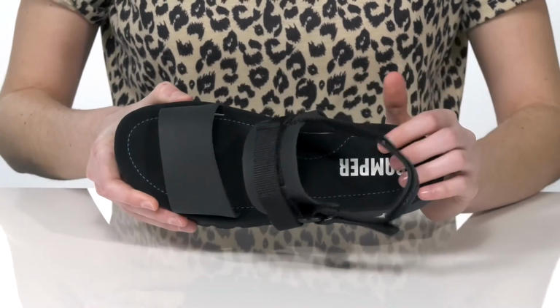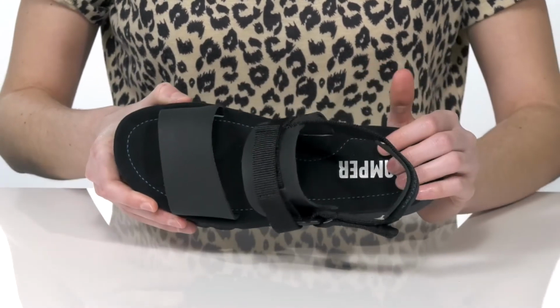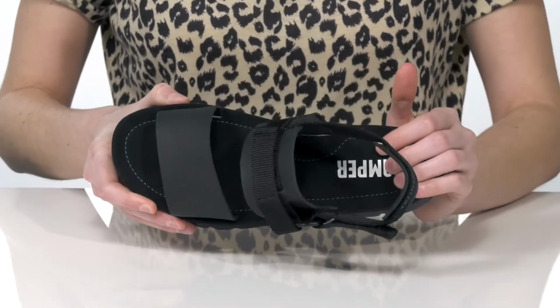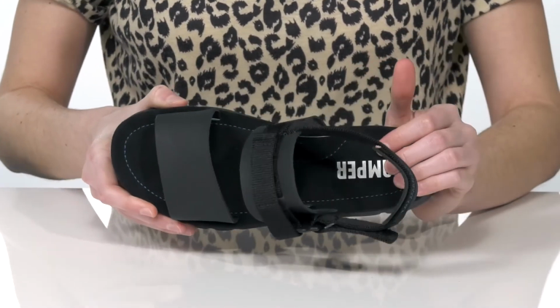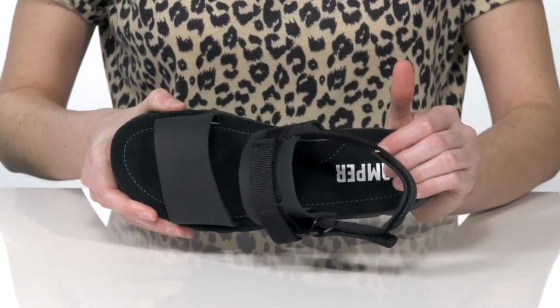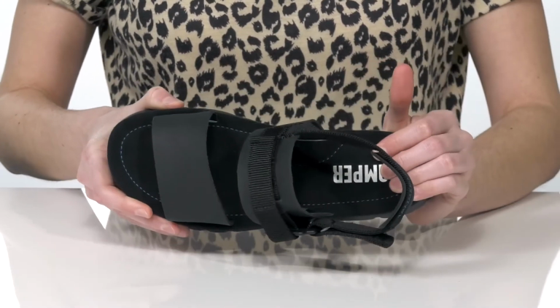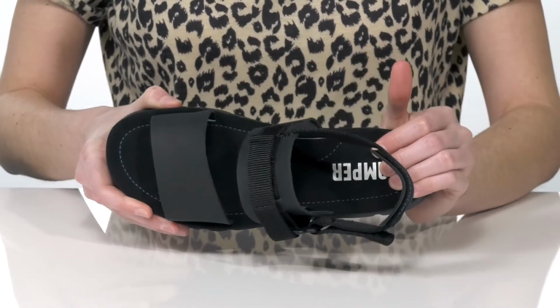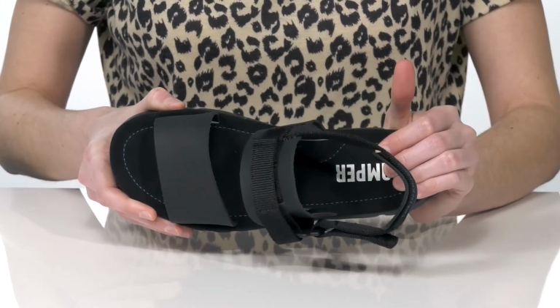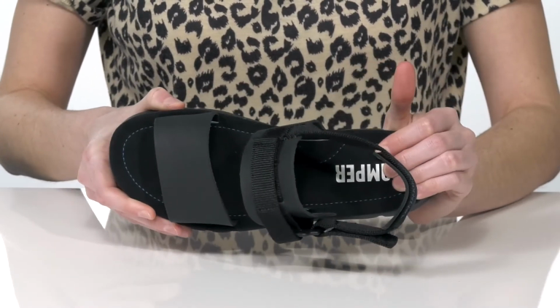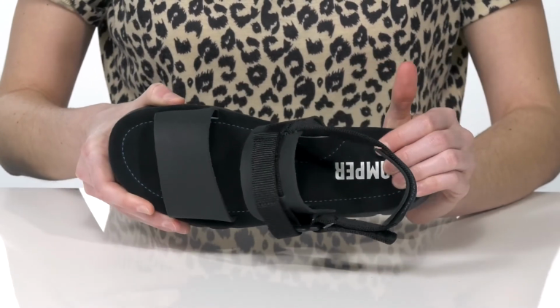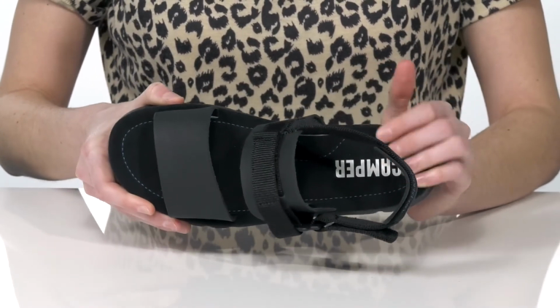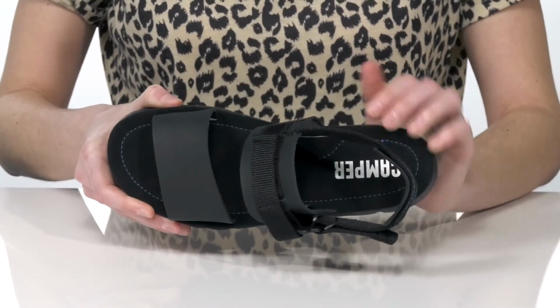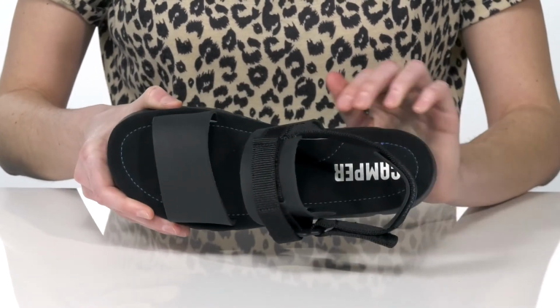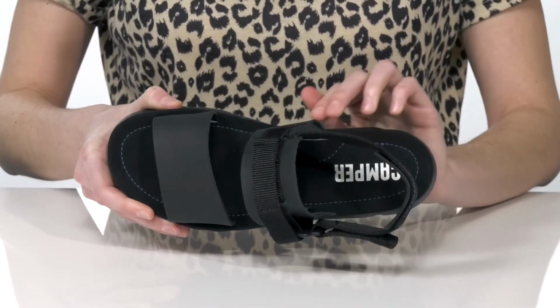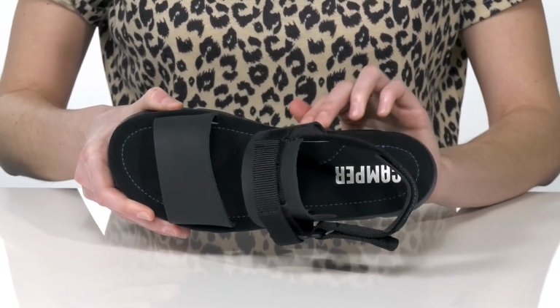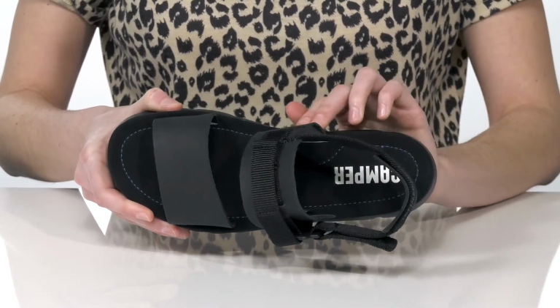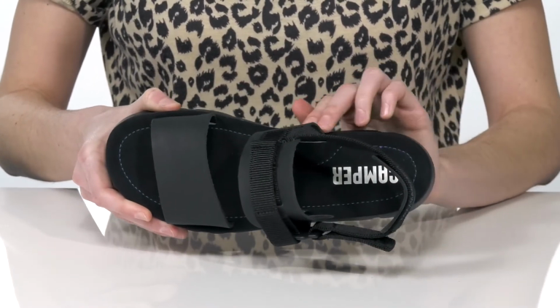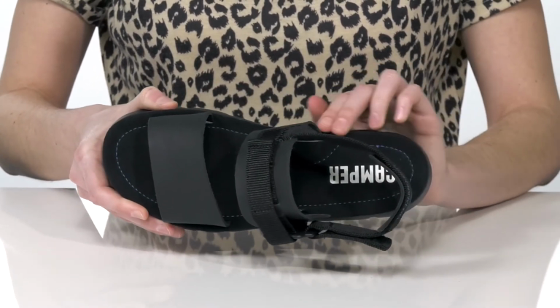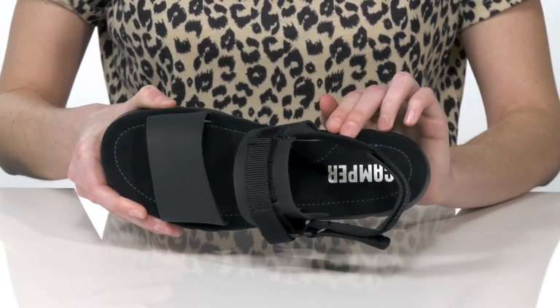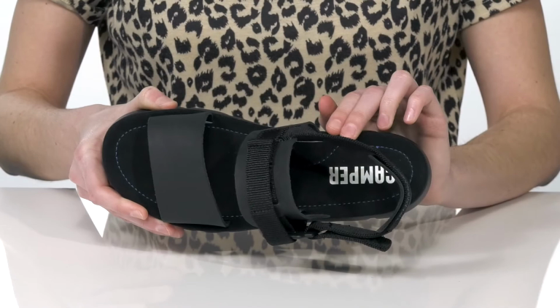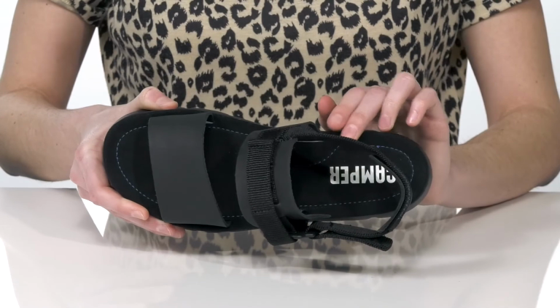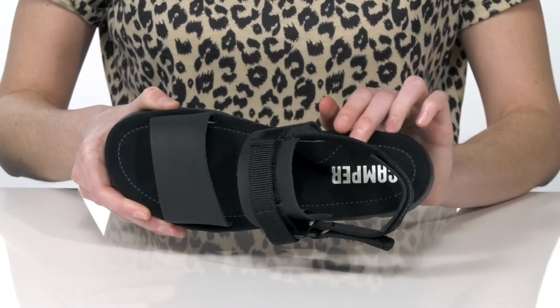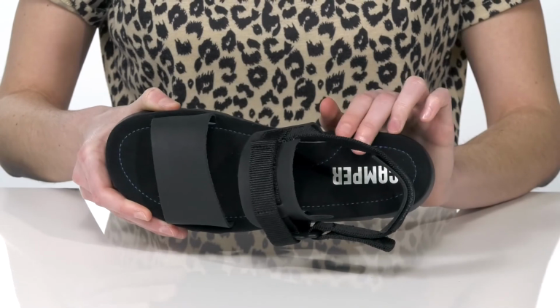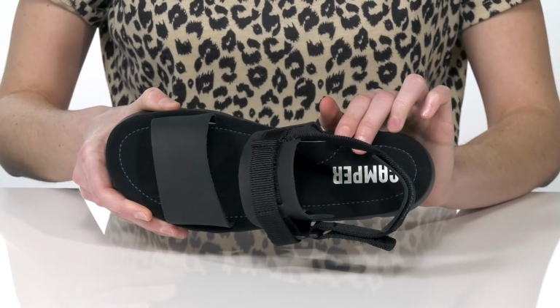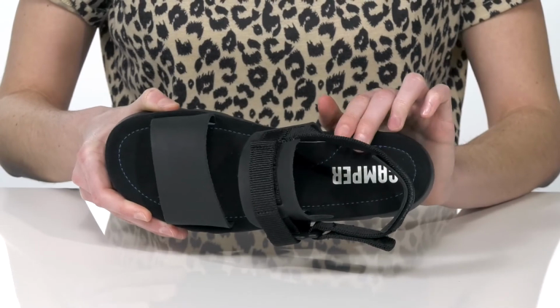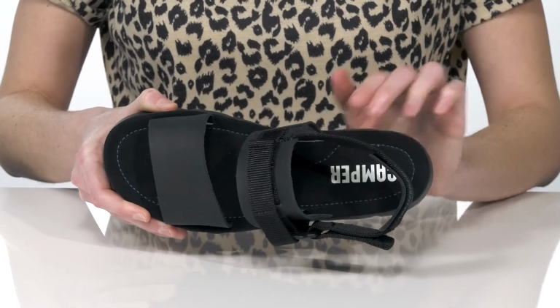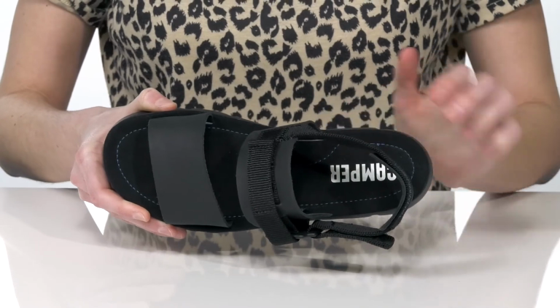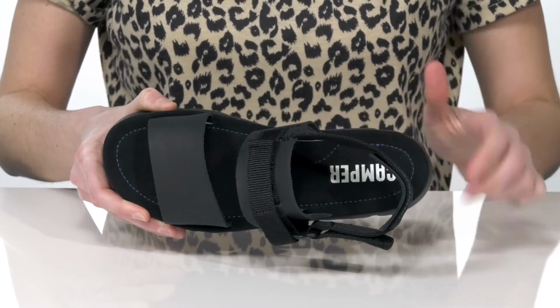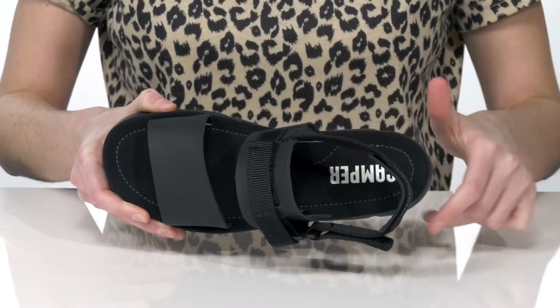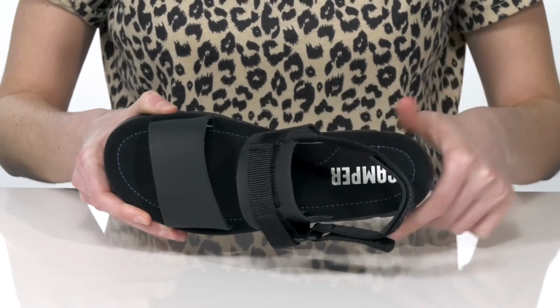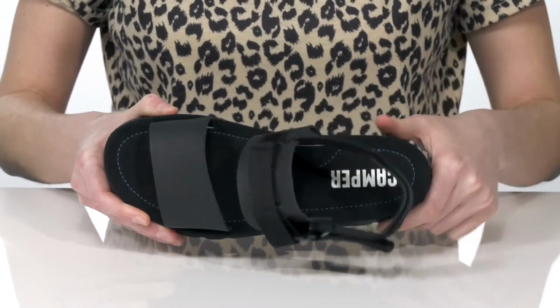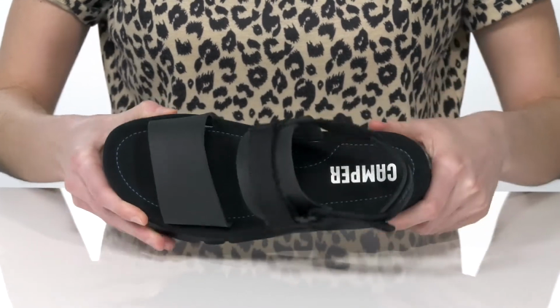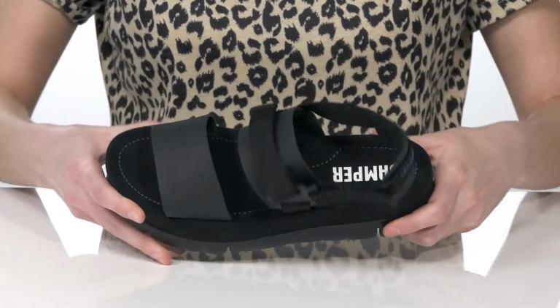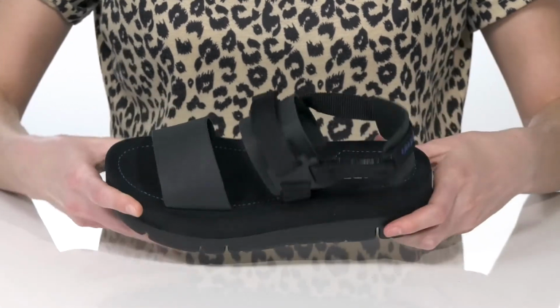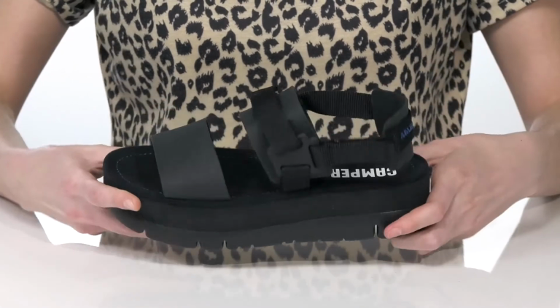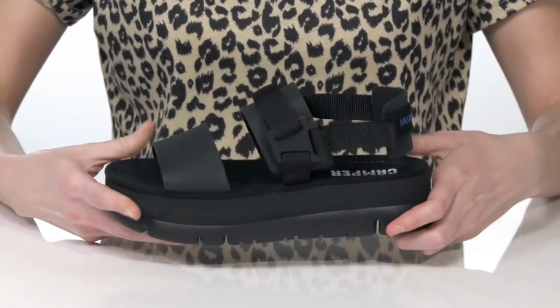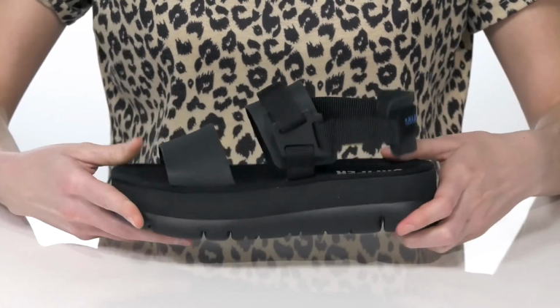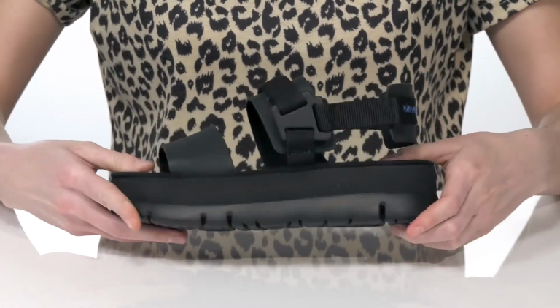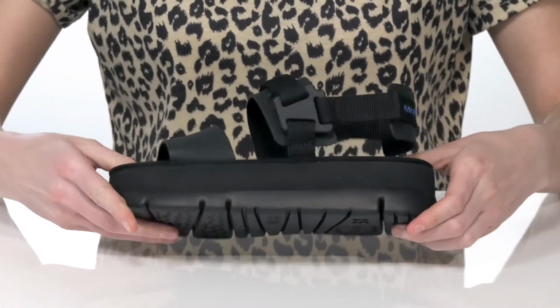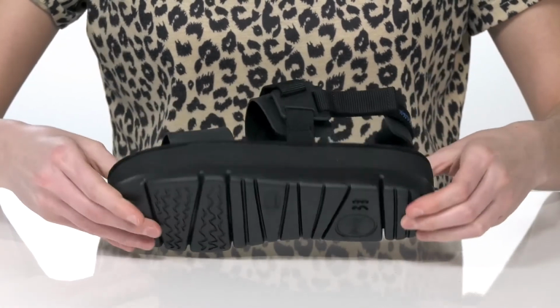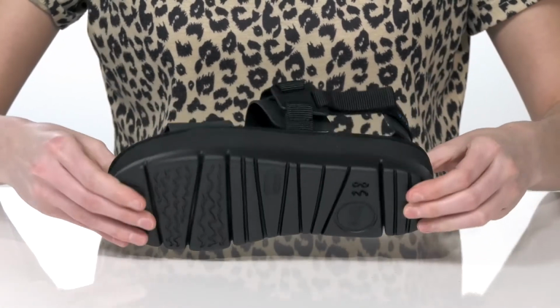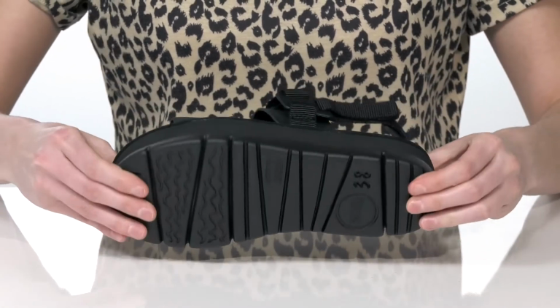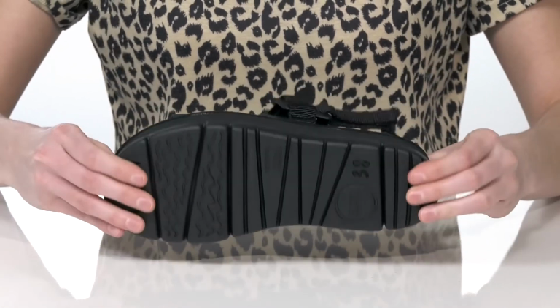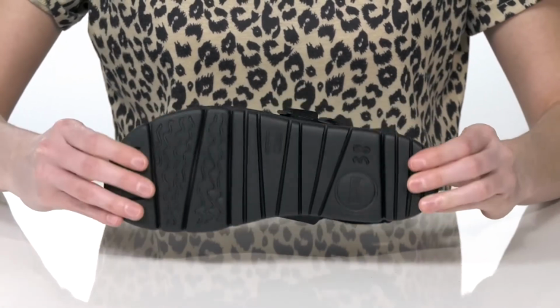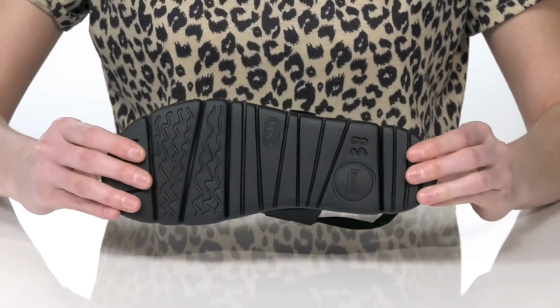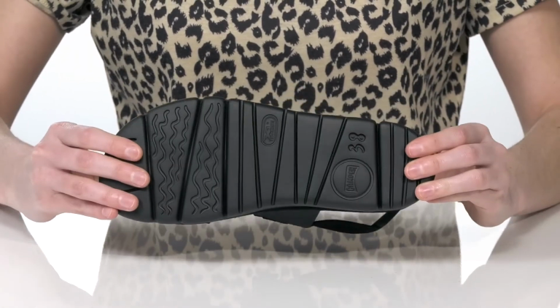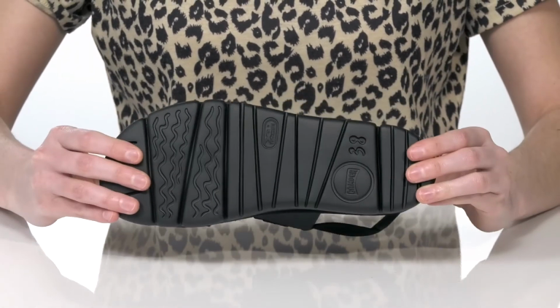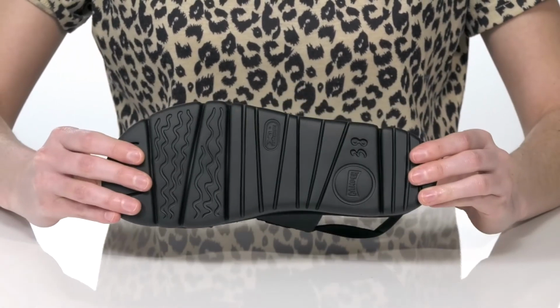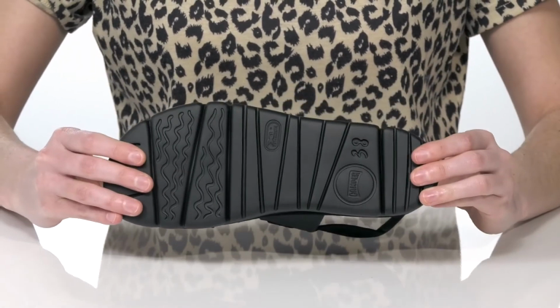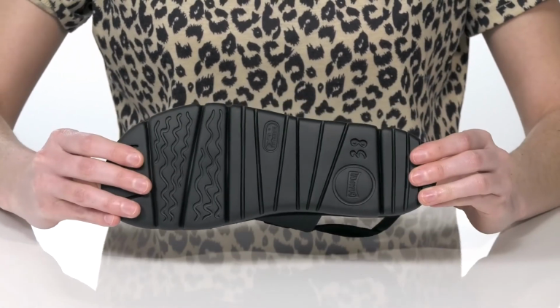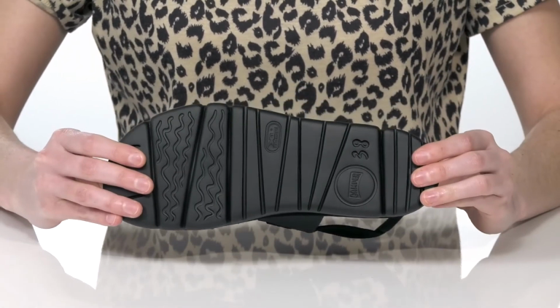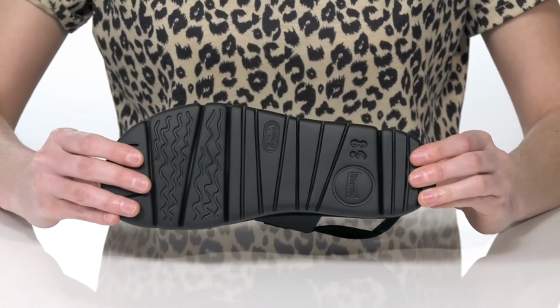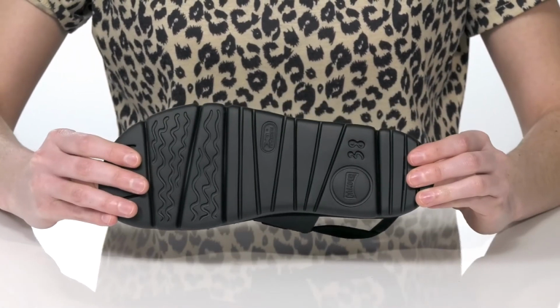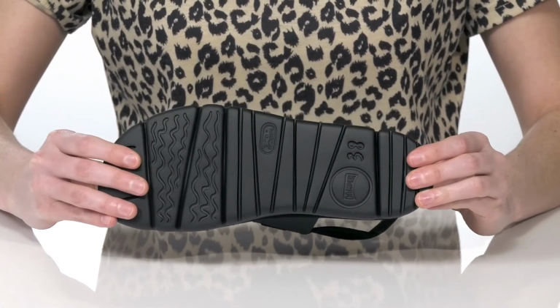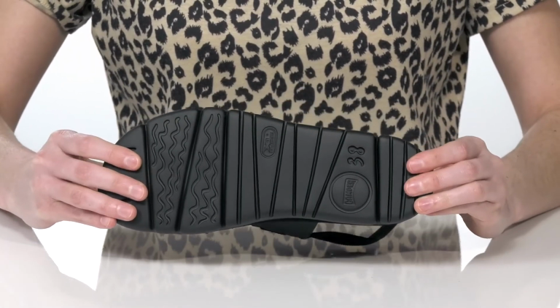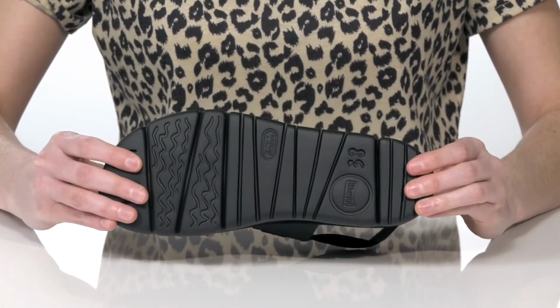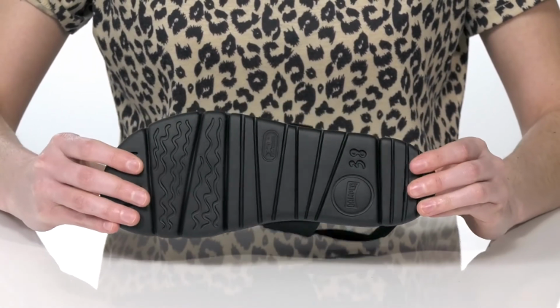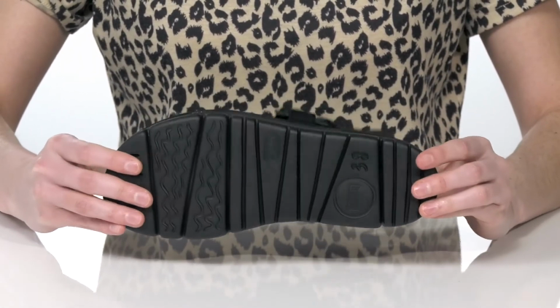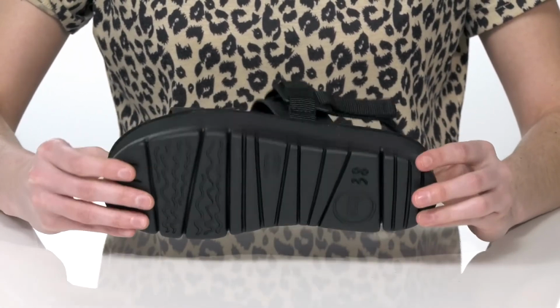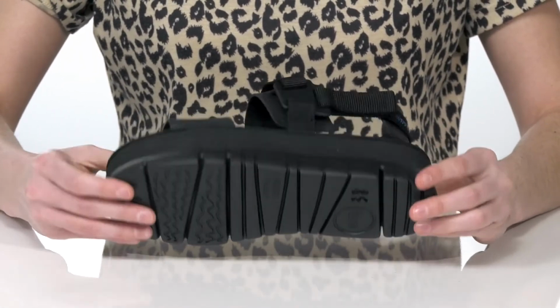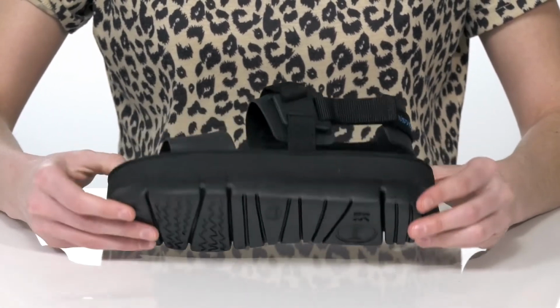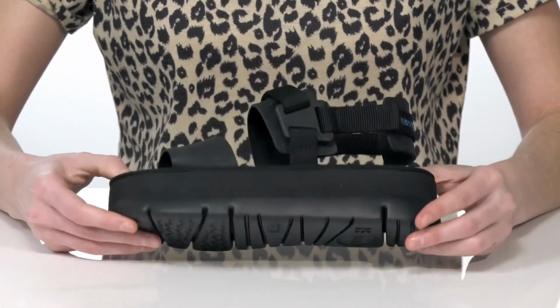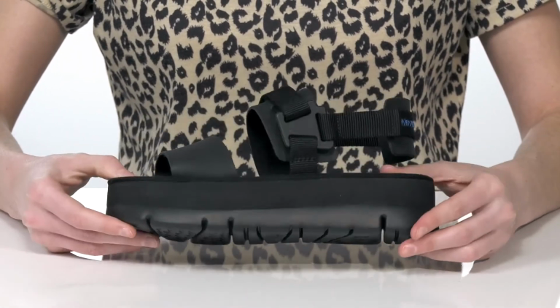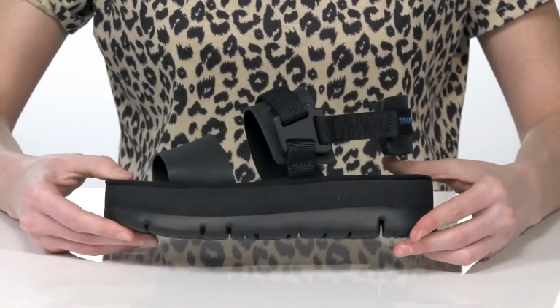Inside, they have a cushioned footbed with a bit of arch support built-in, and it's all on top of a textured outsole.